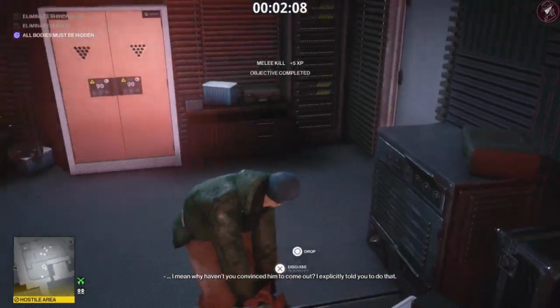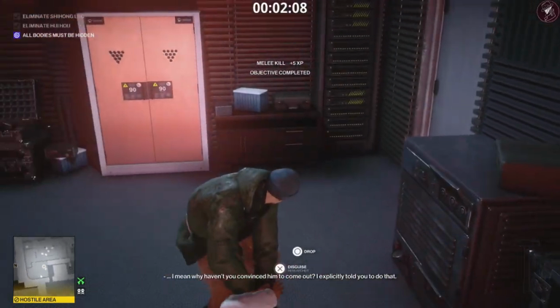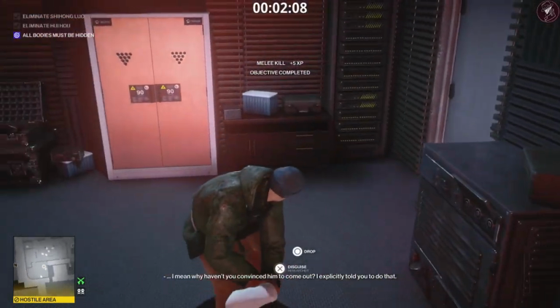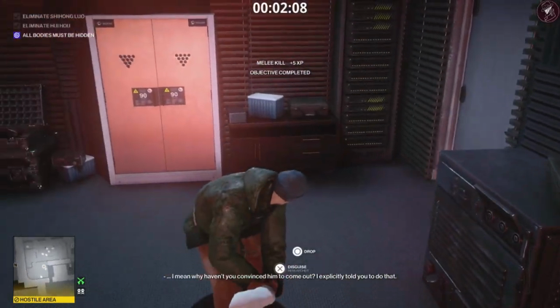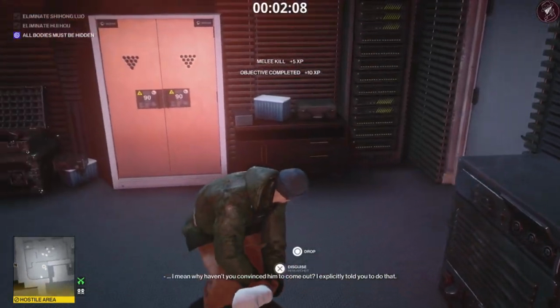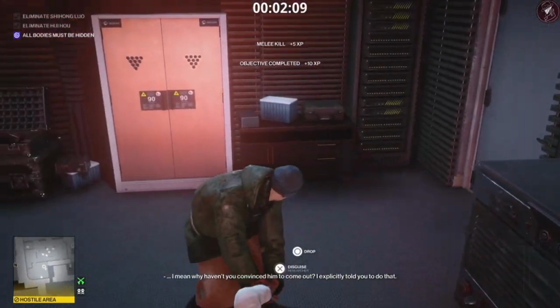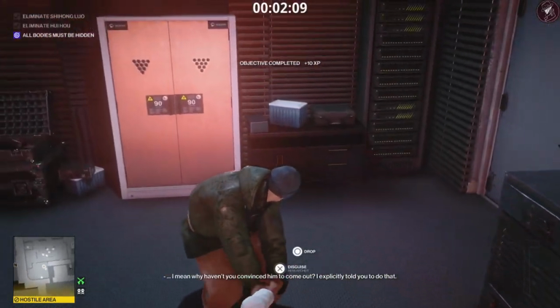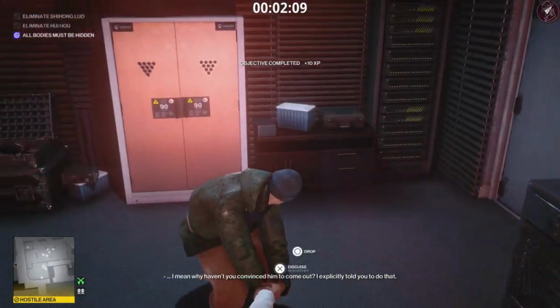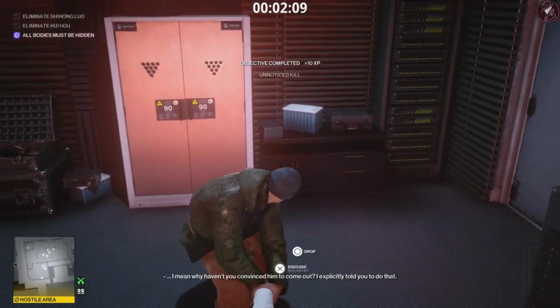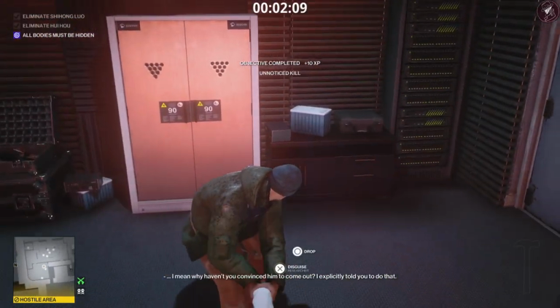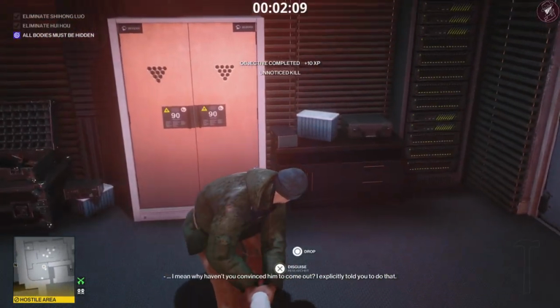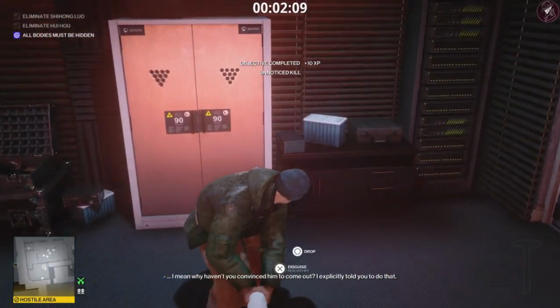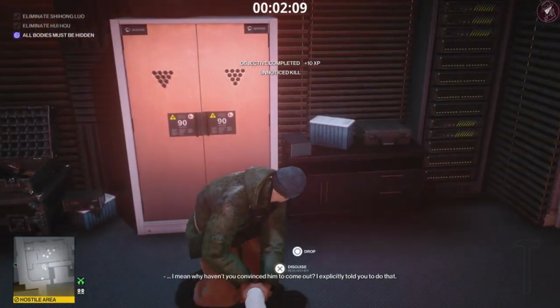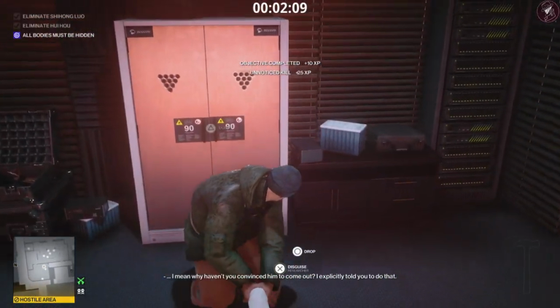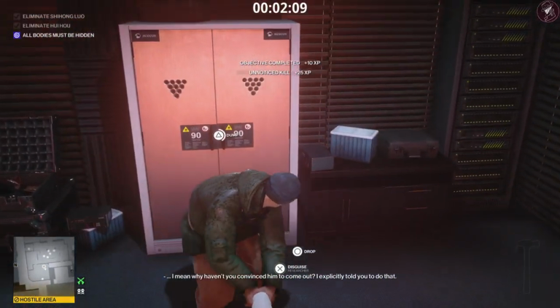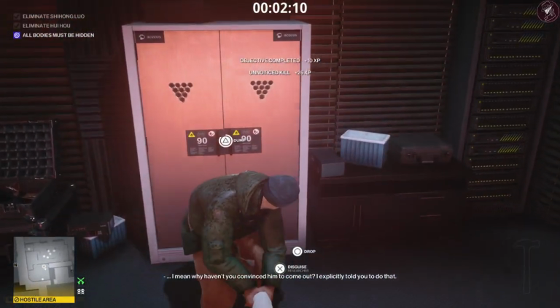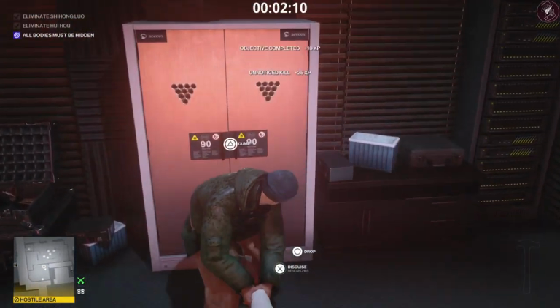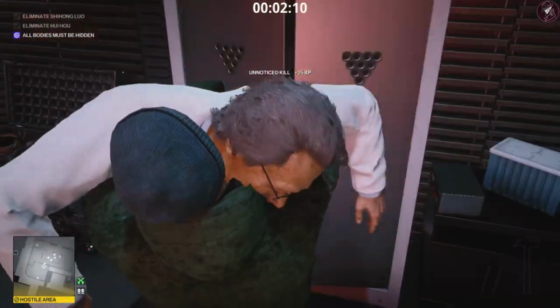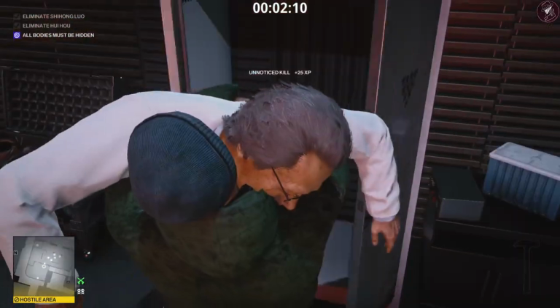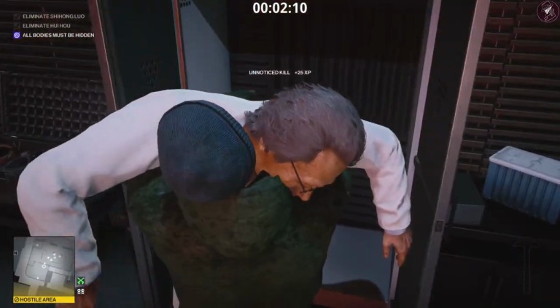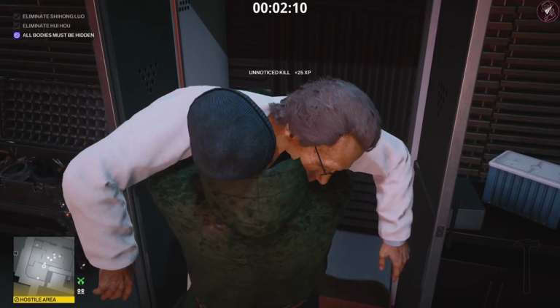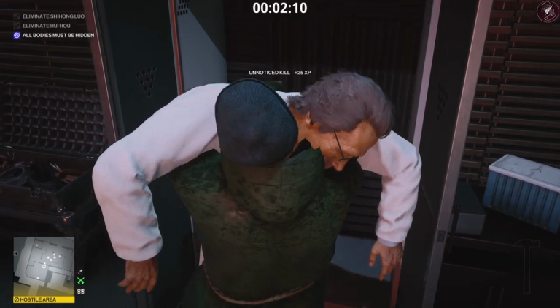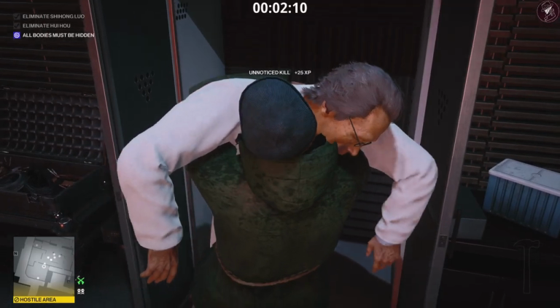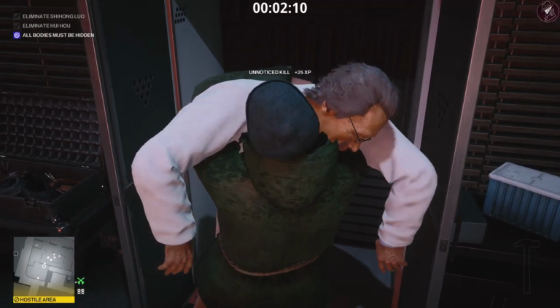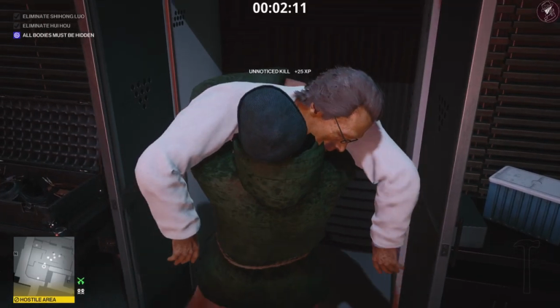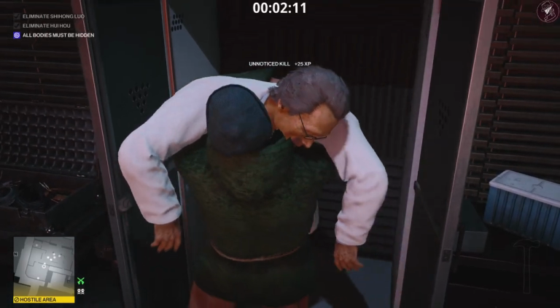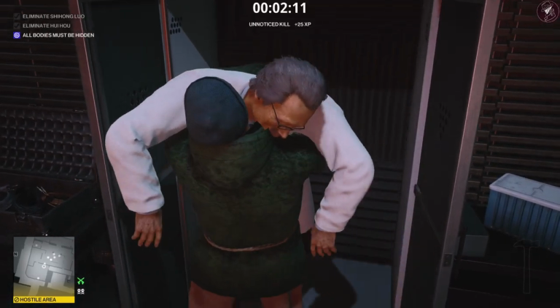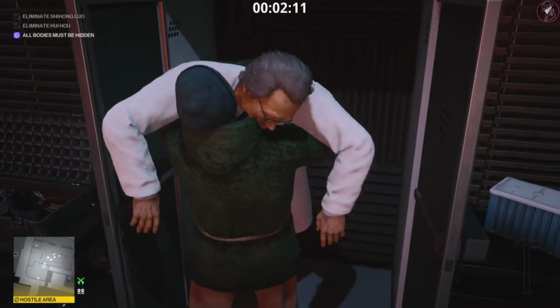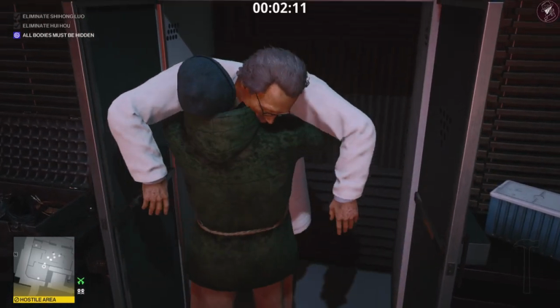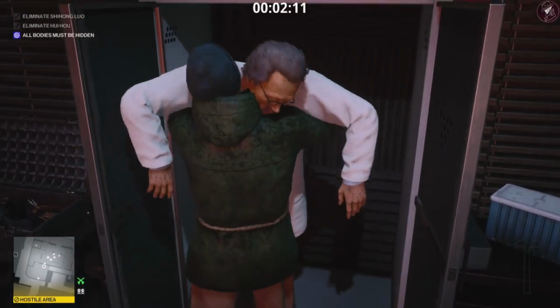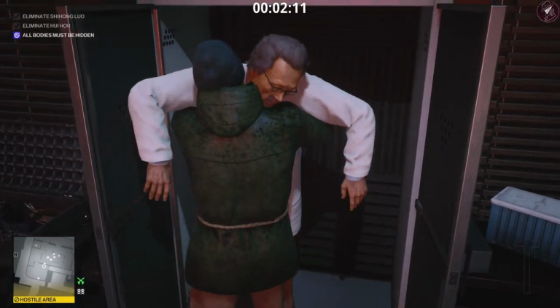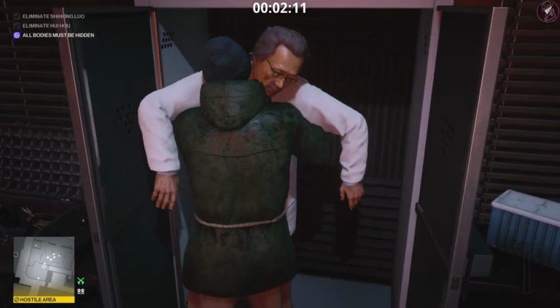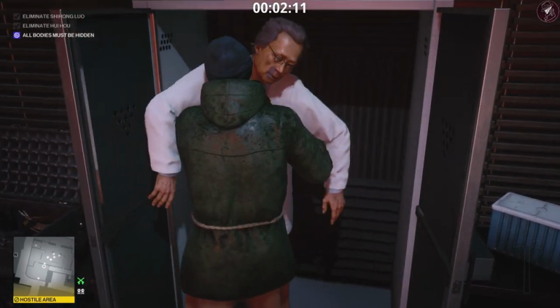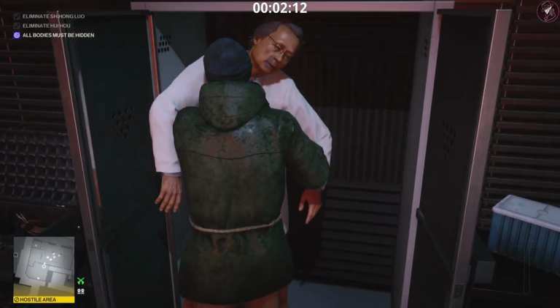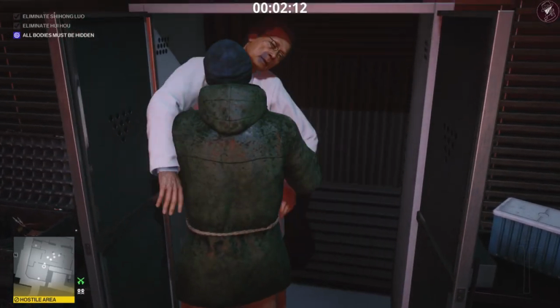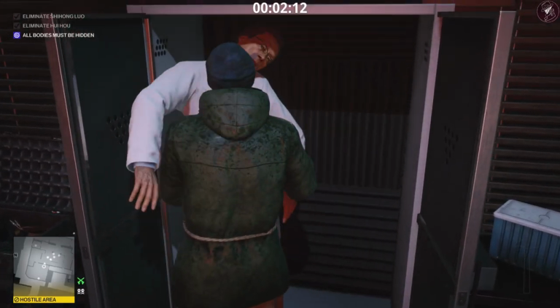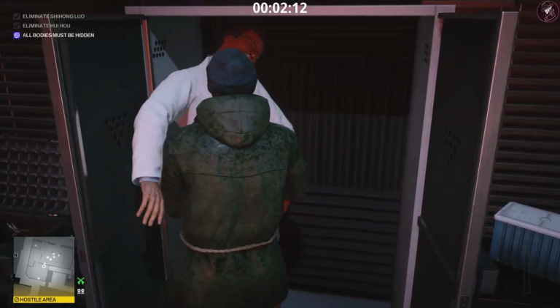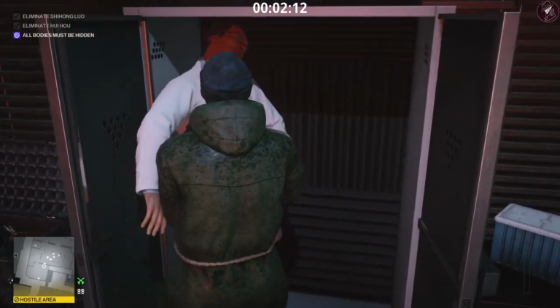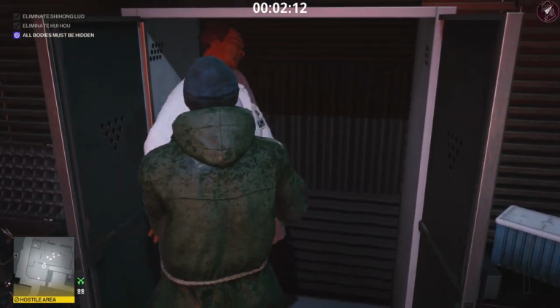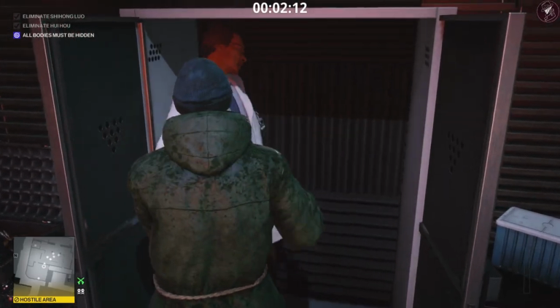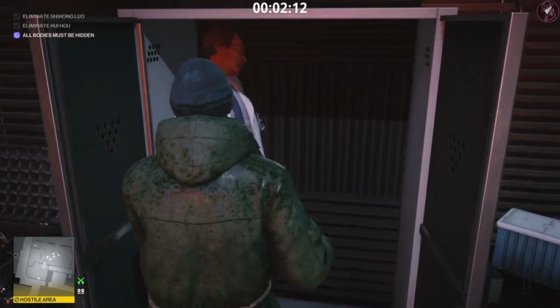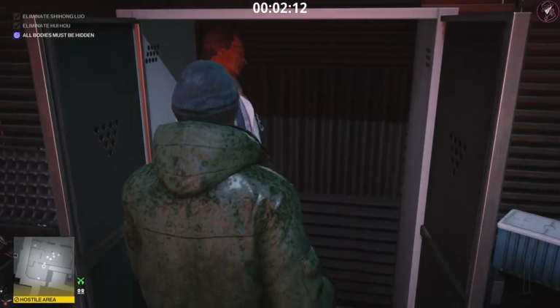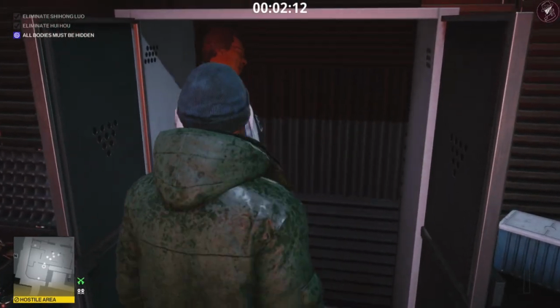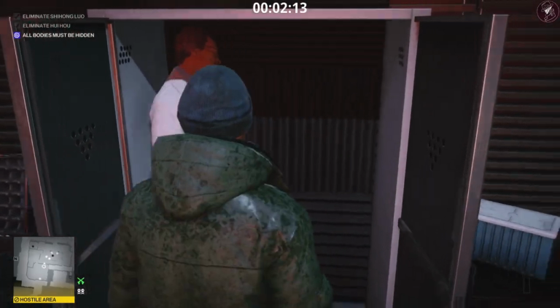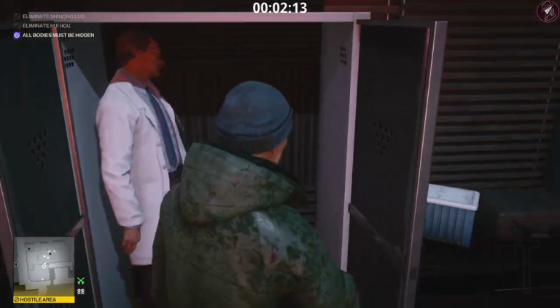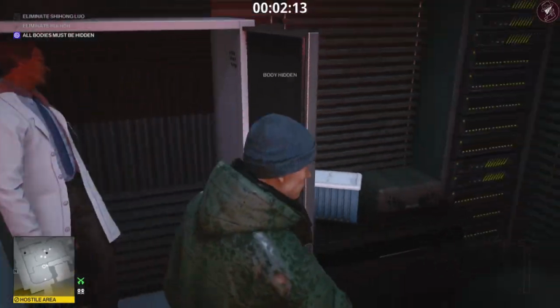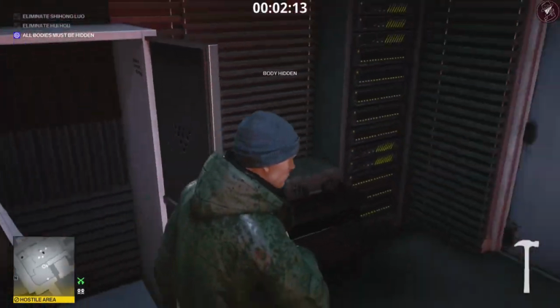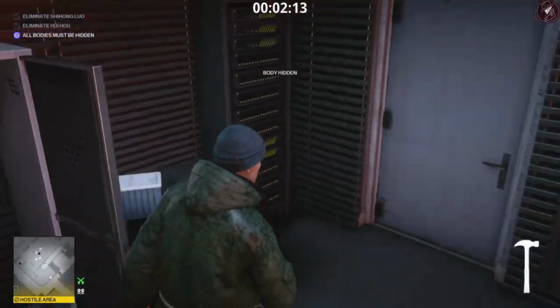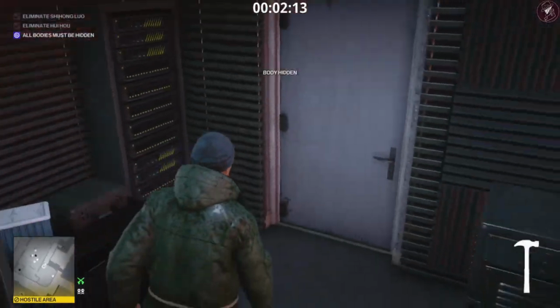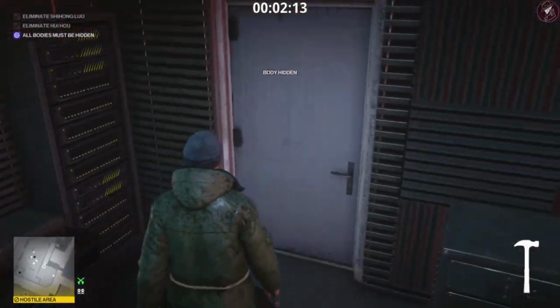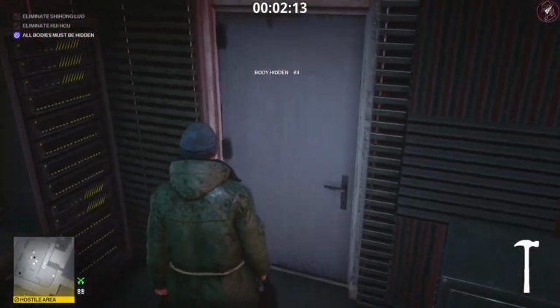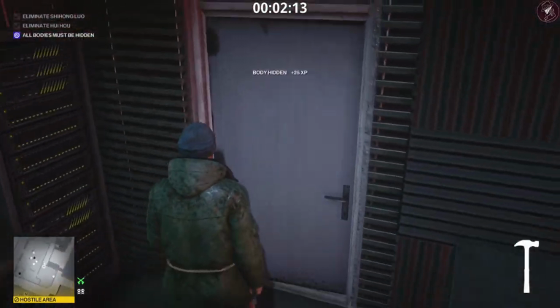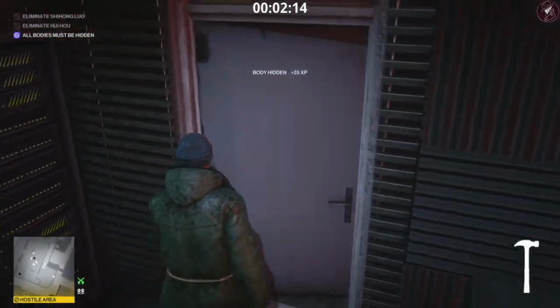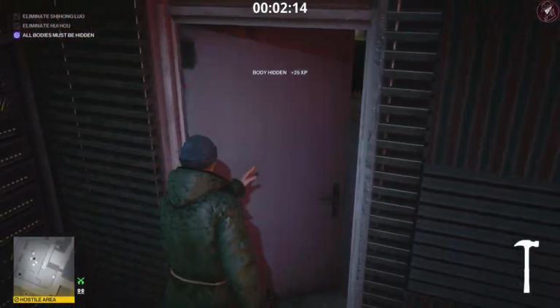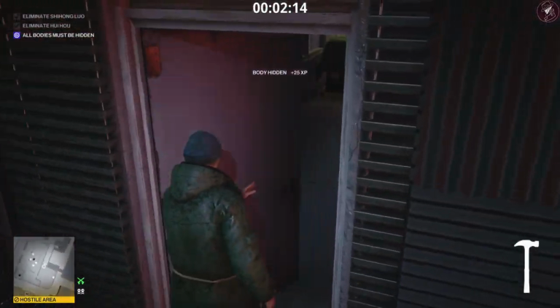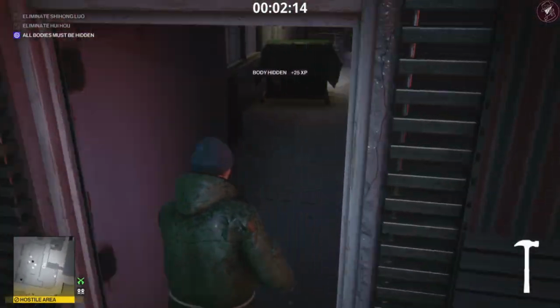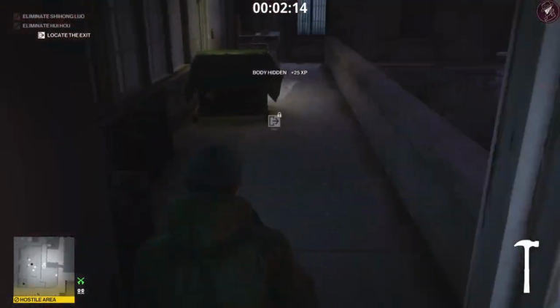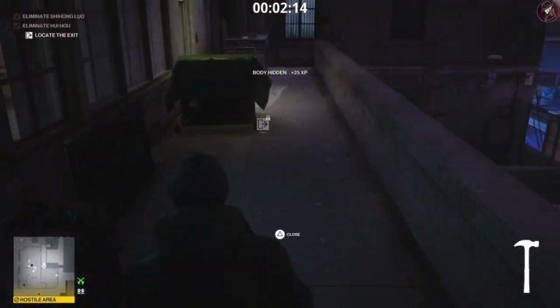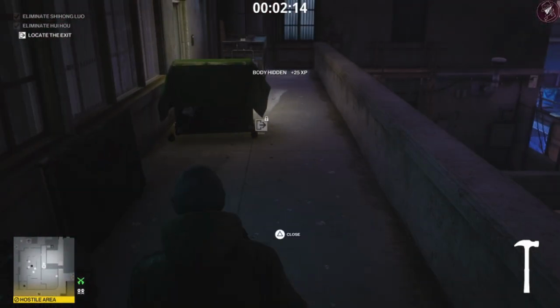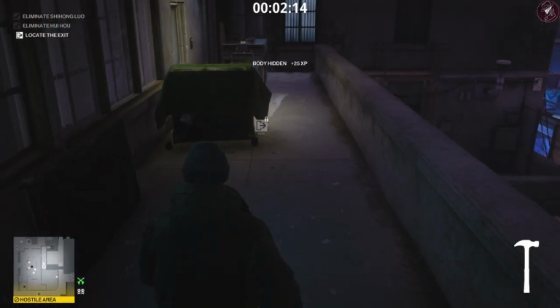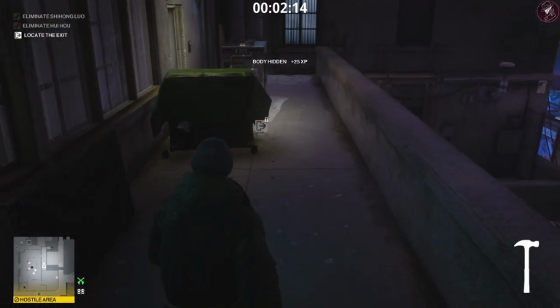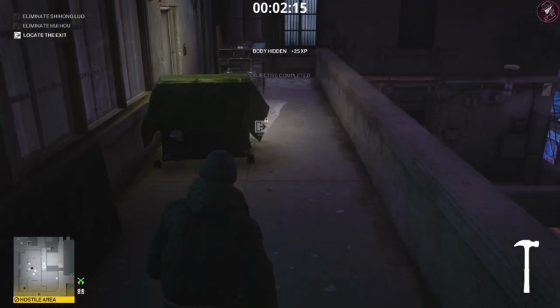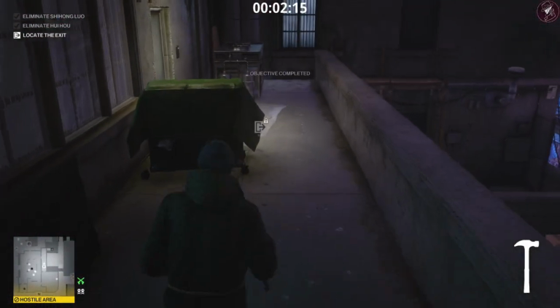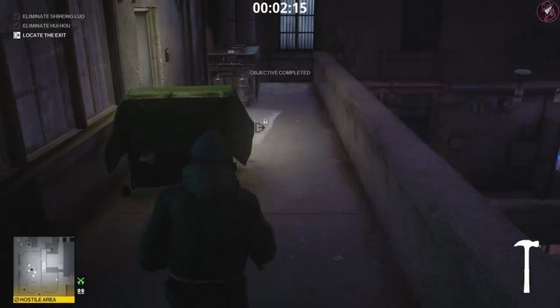The only part to worry about now is getting past this window because the guard can have random head turning and could potentially see you even while crouching. Come through this window, pull out the hammer, smack the target over the head with it, knock him out, snap his neck, and hide him in the nearby locker.